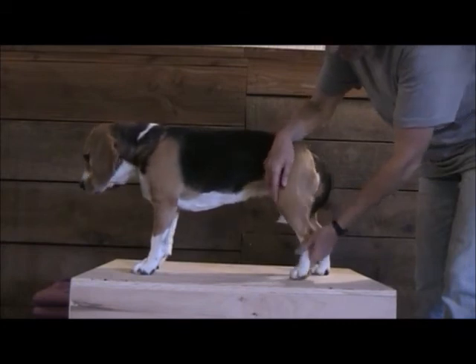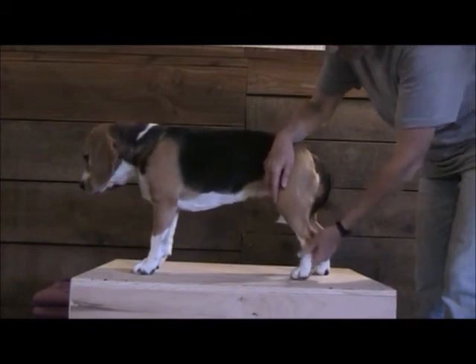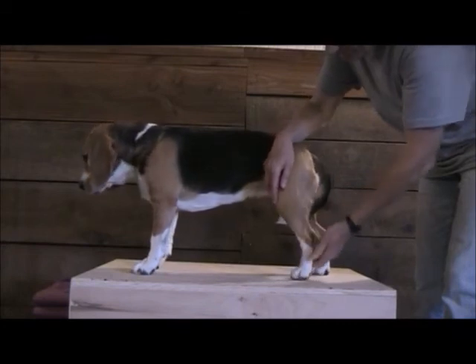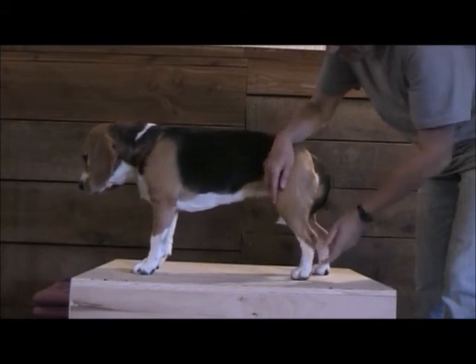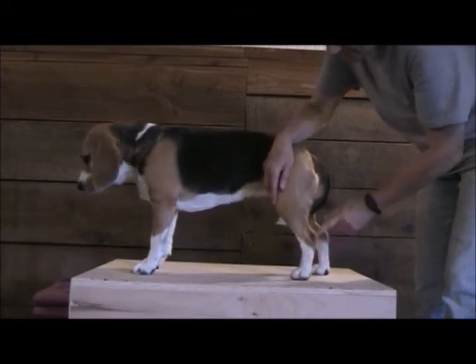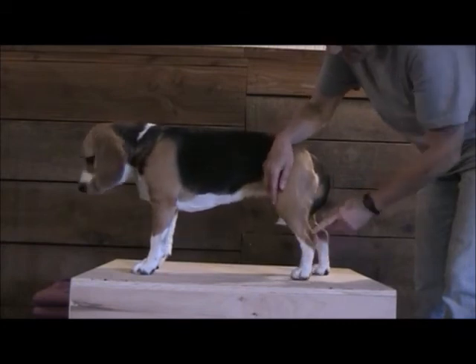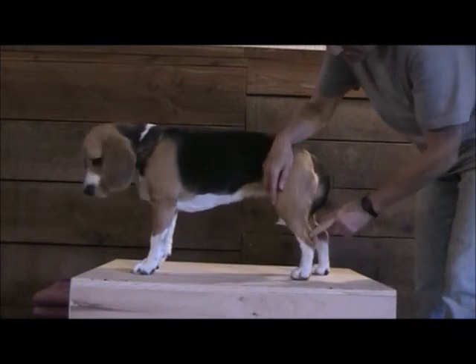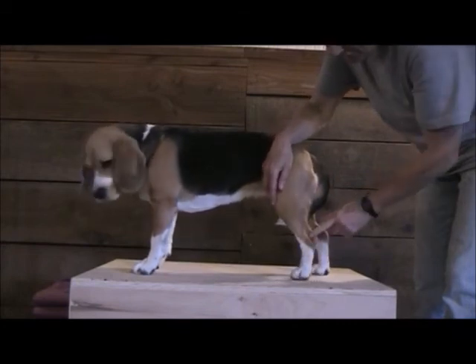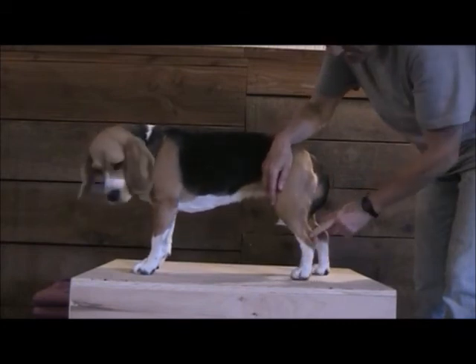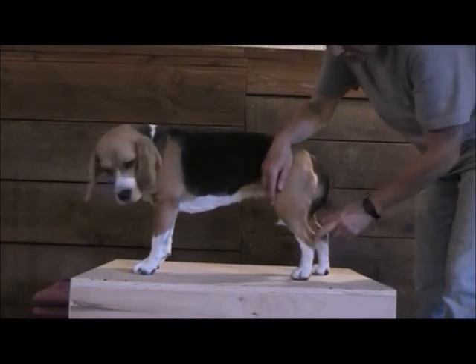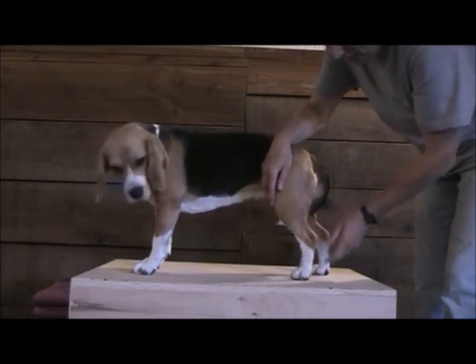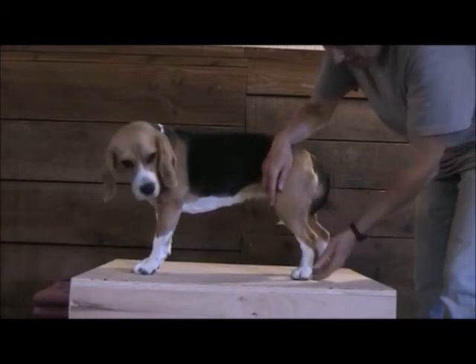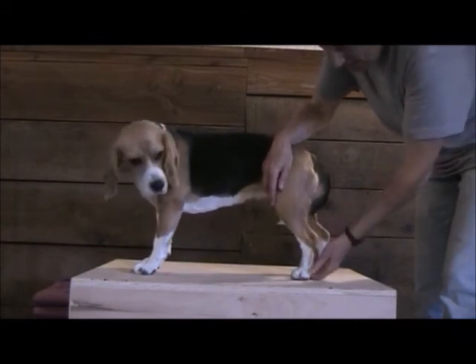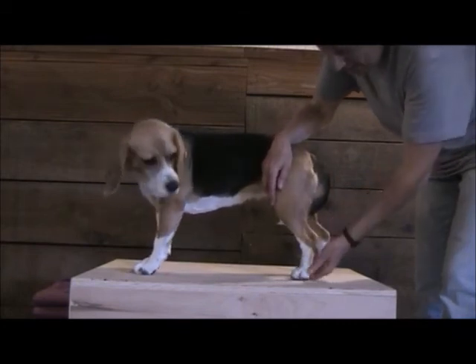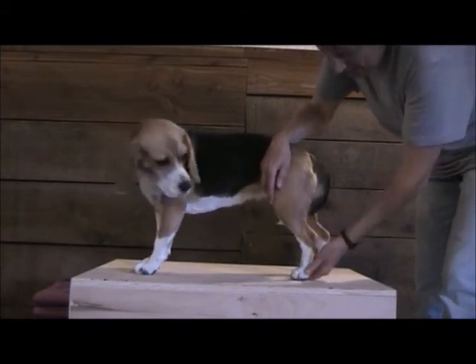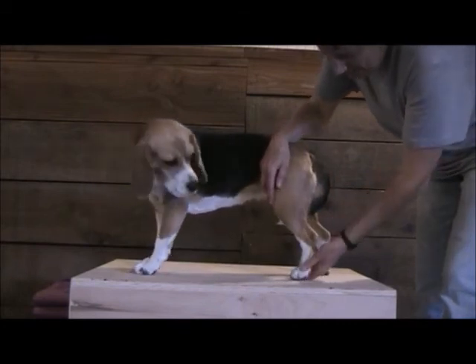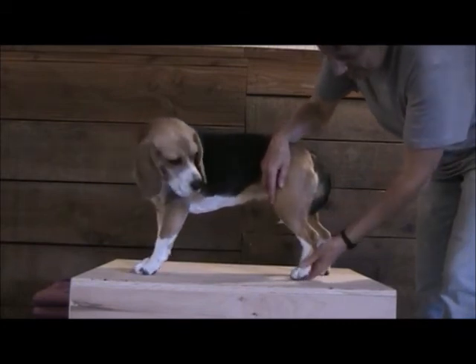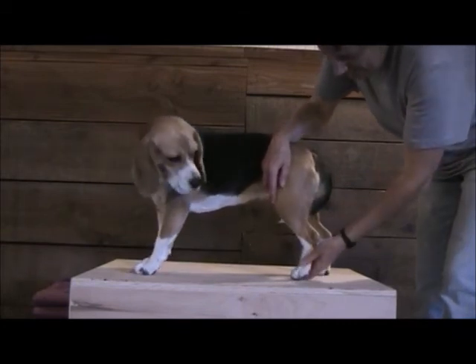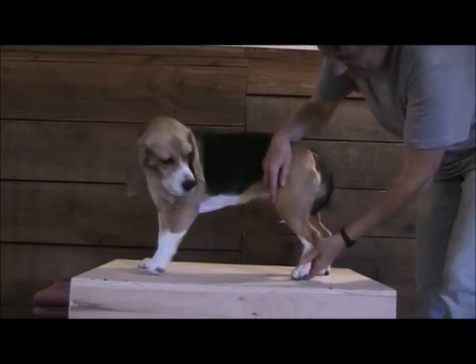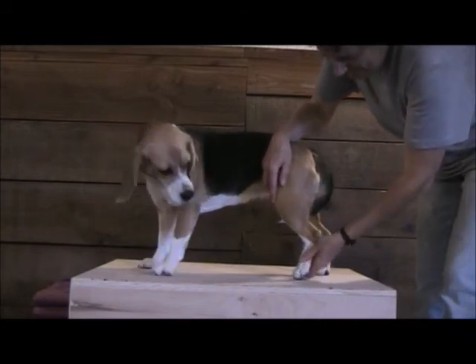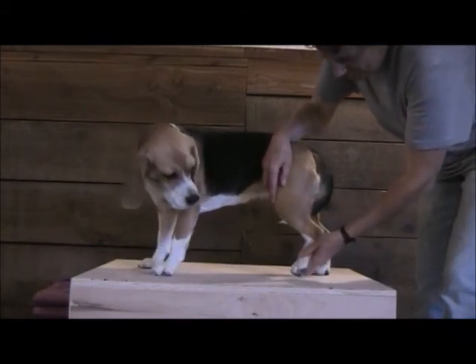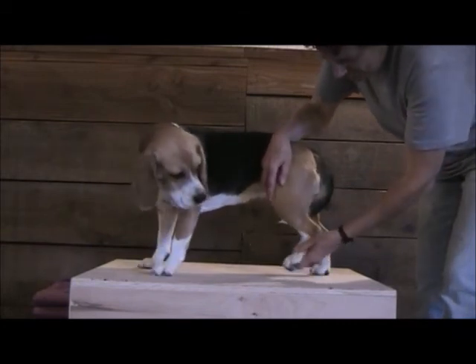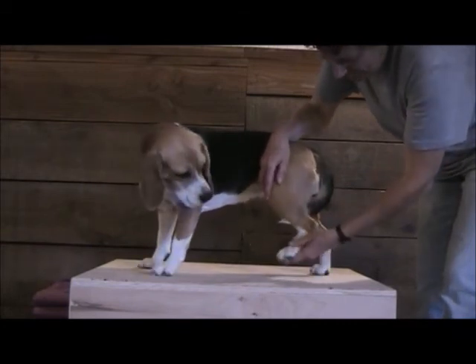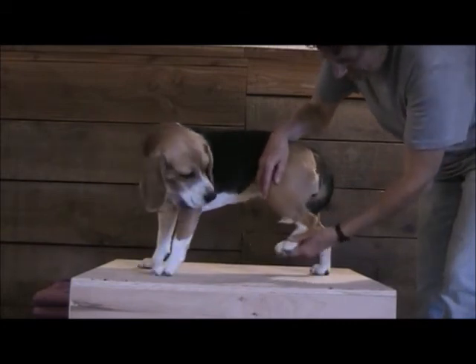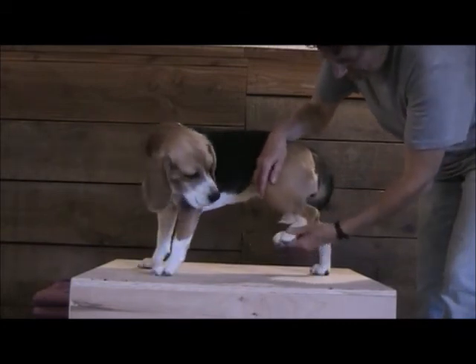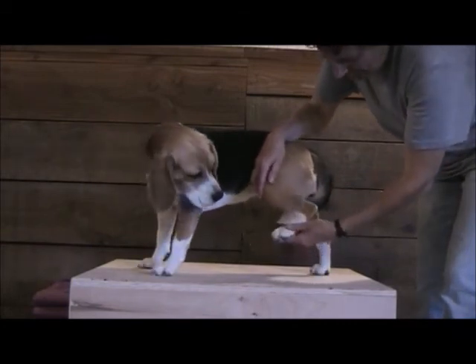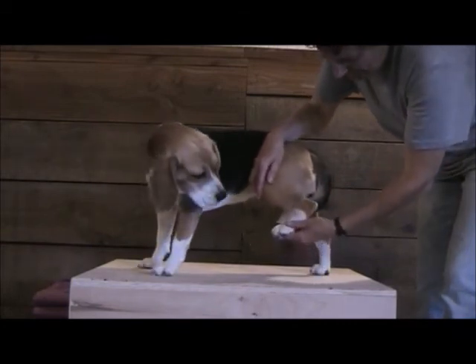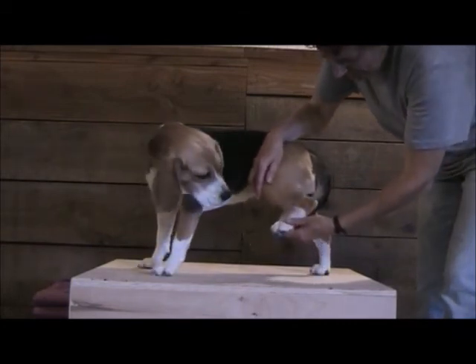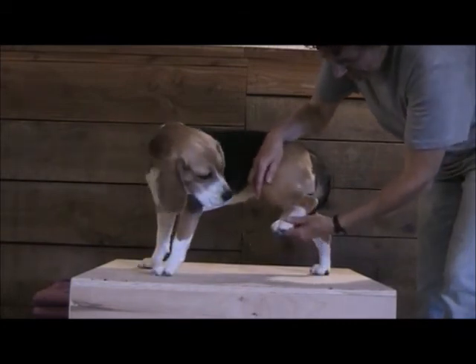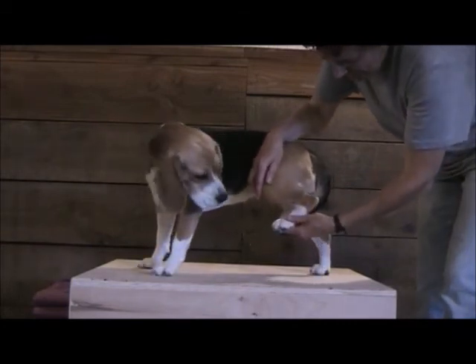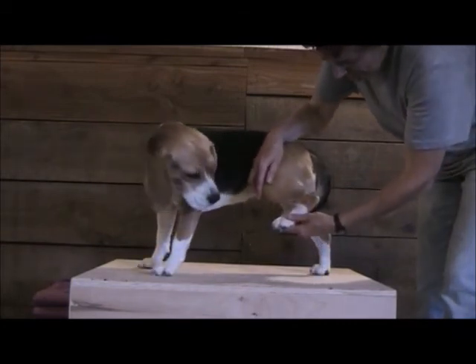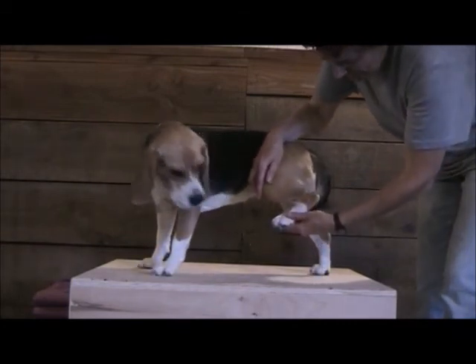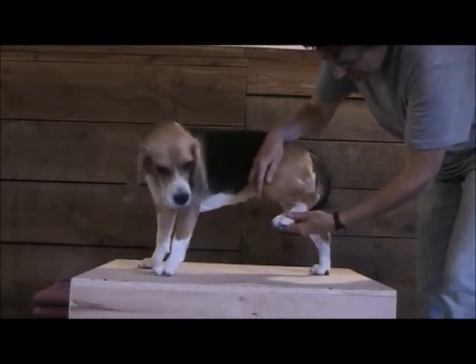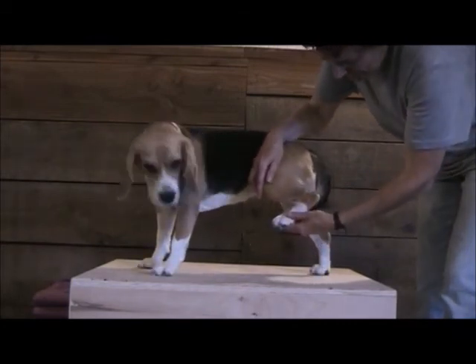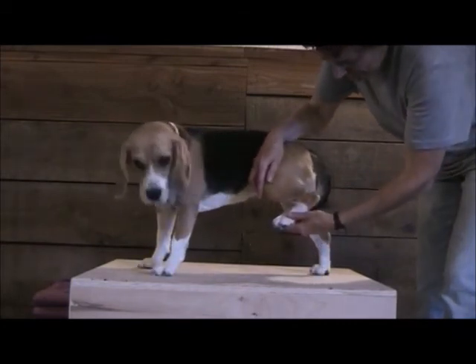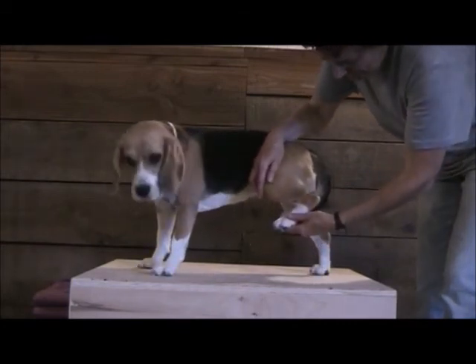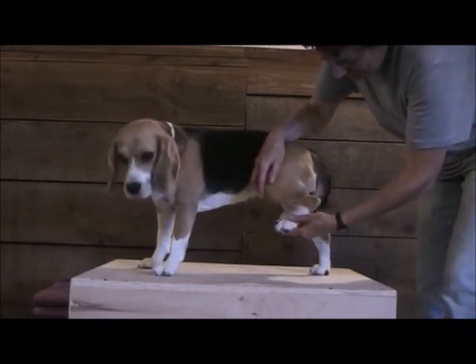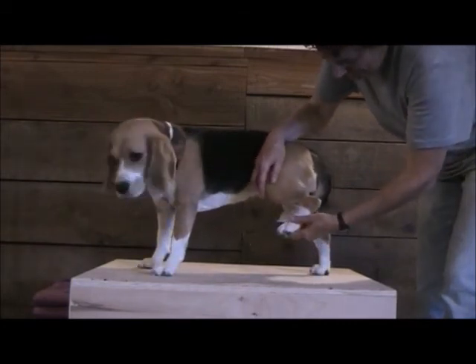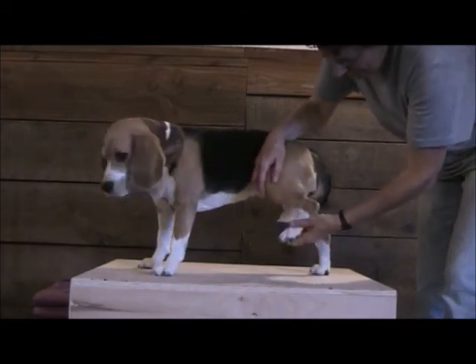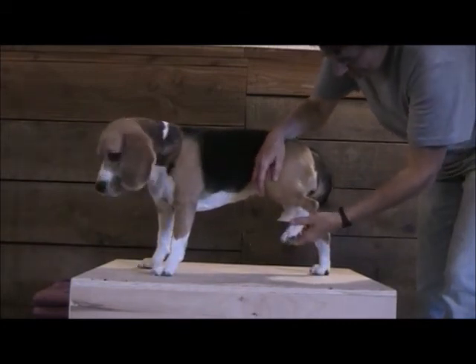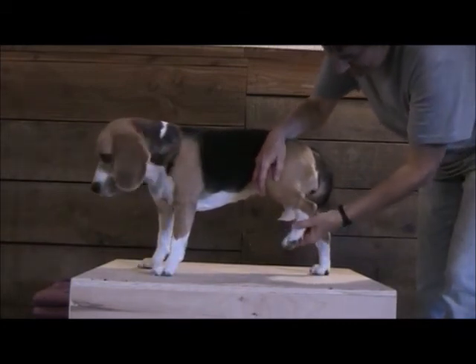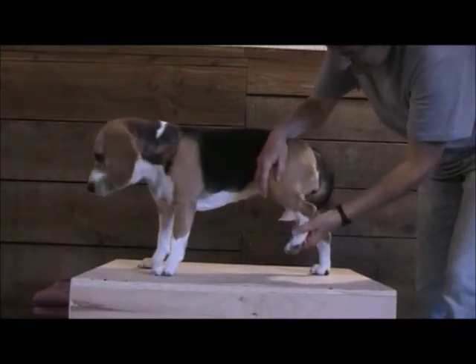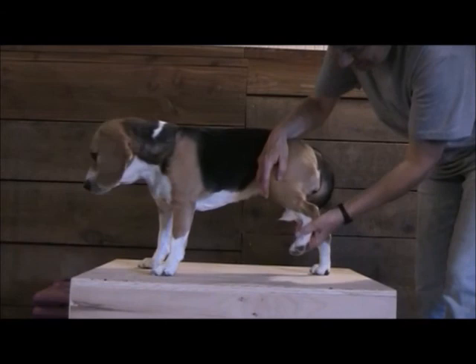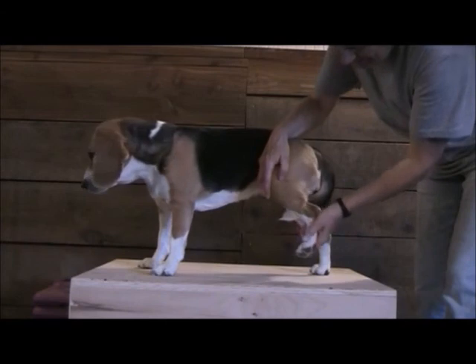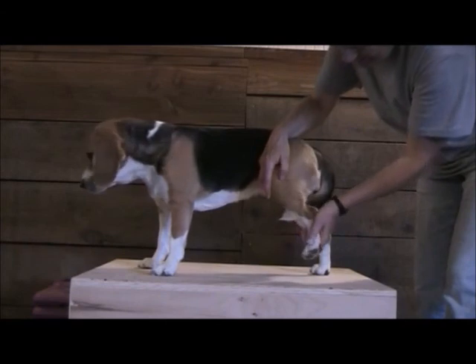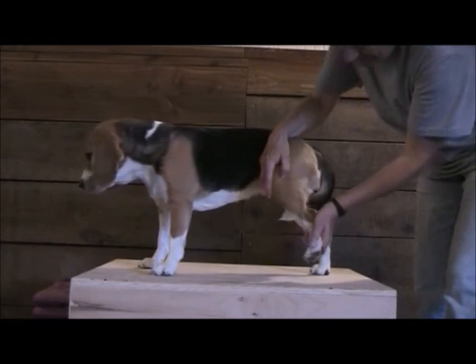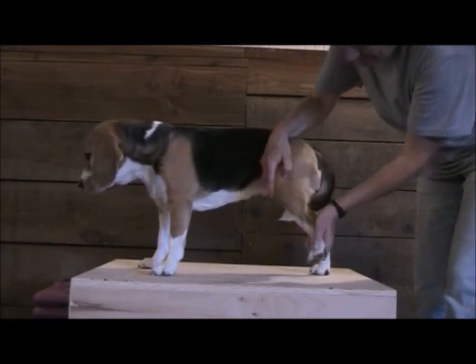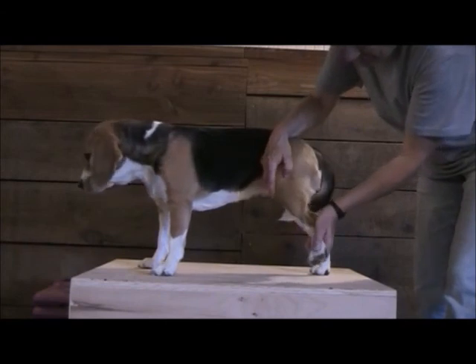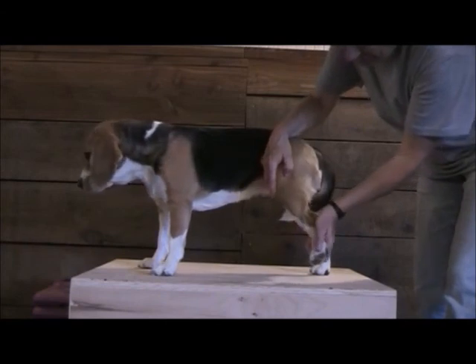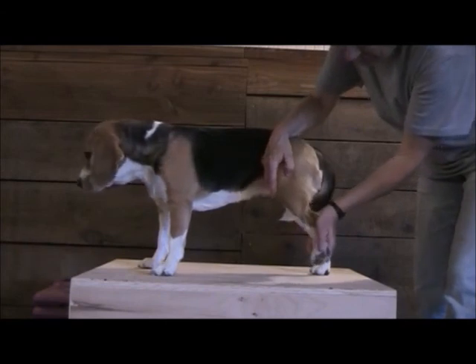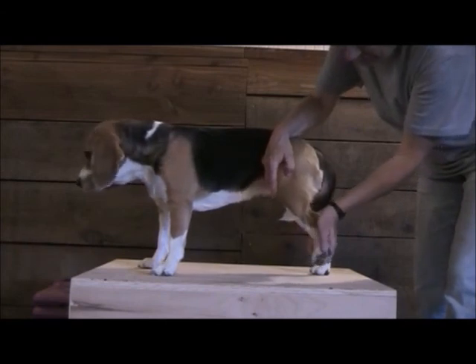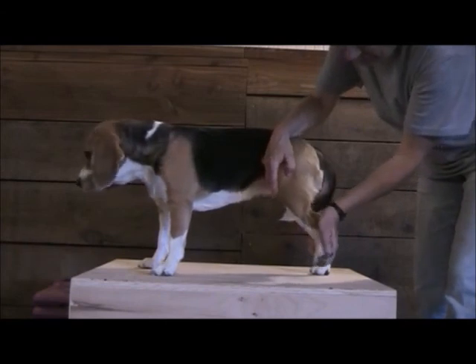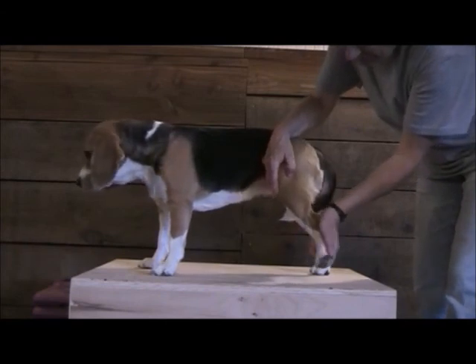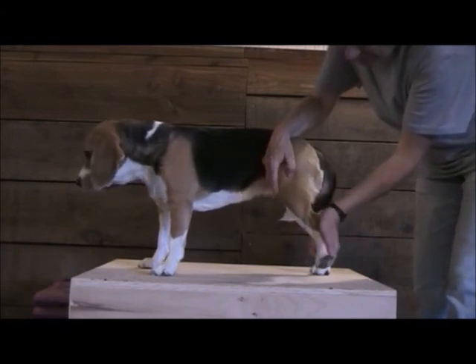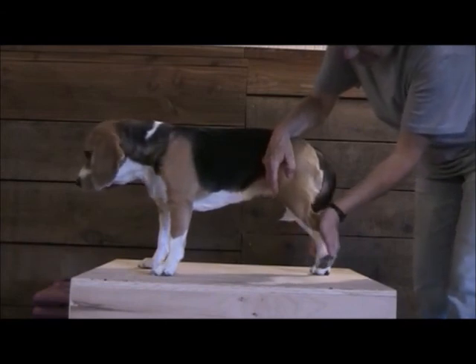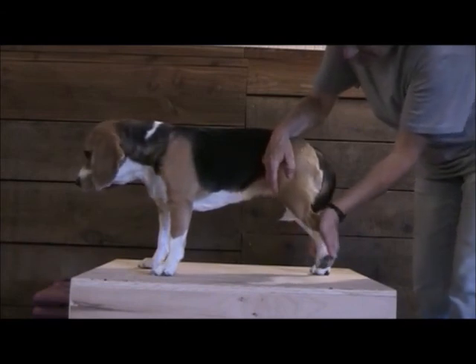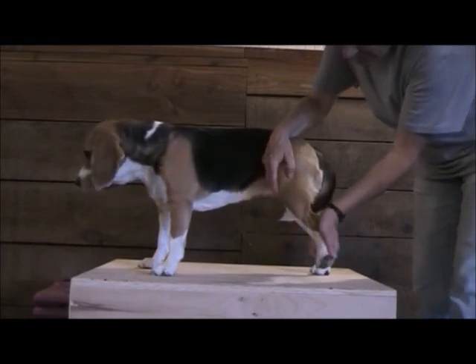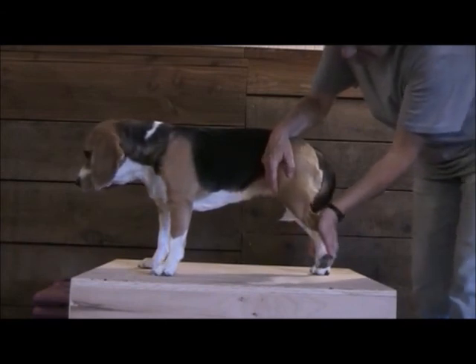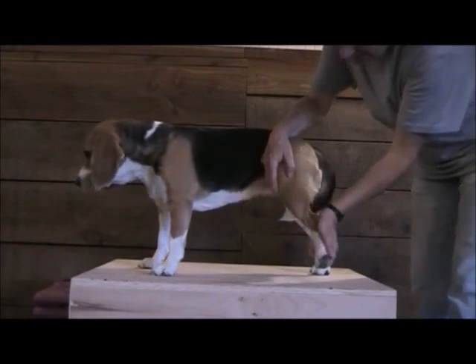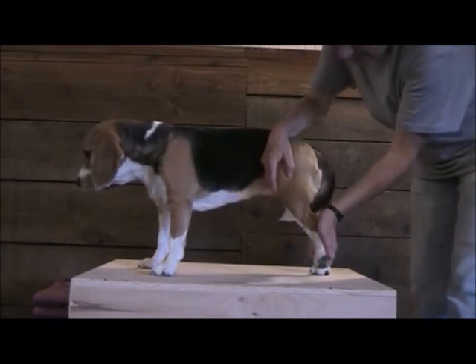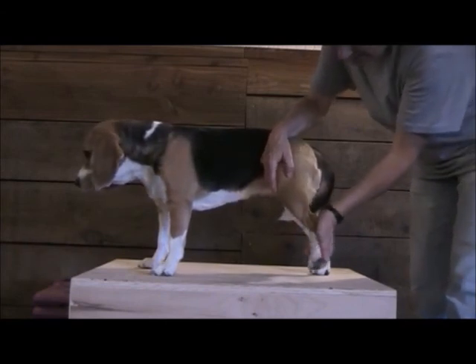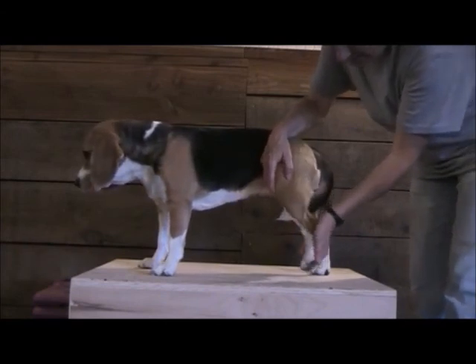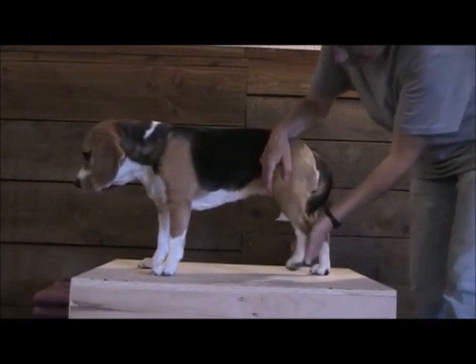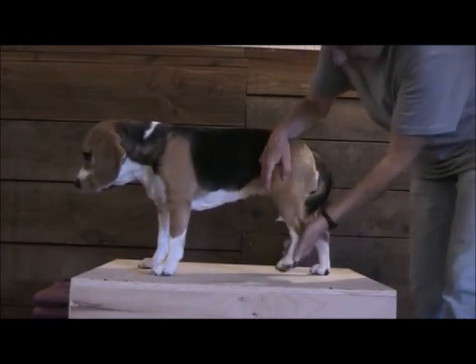And this is the hock — flexion of the hock is like that, extension of the hock is like that.